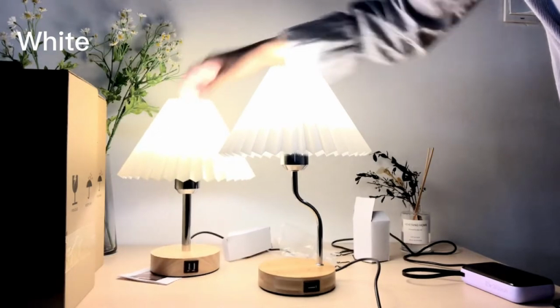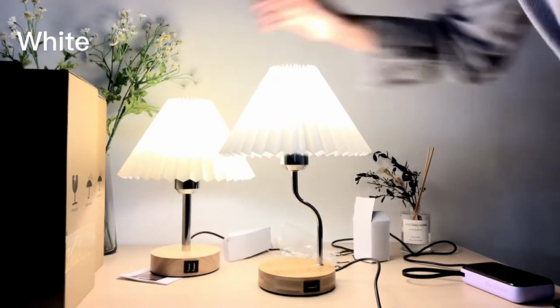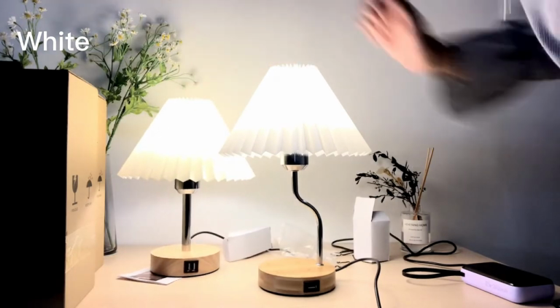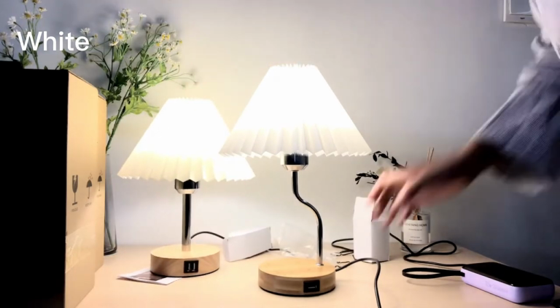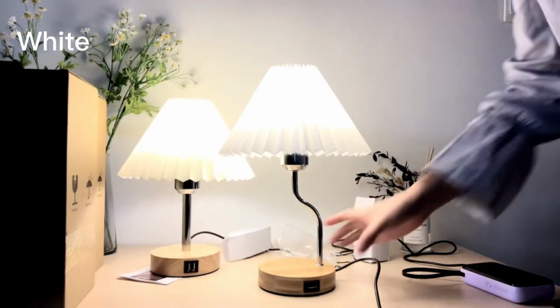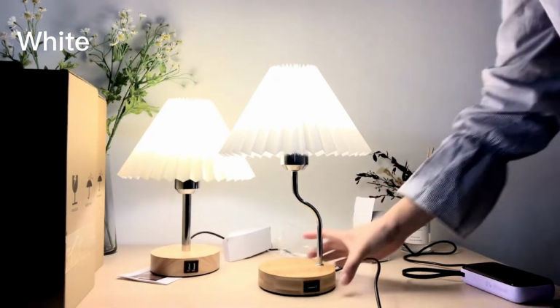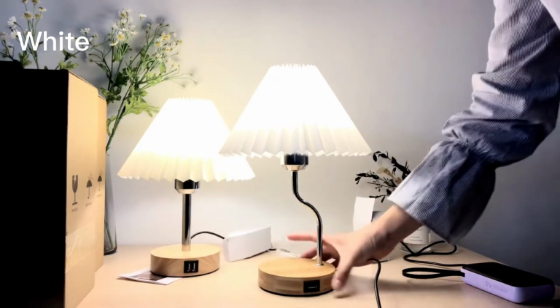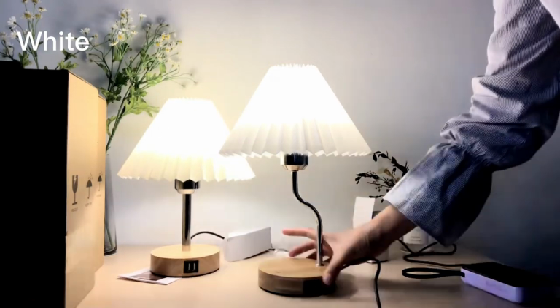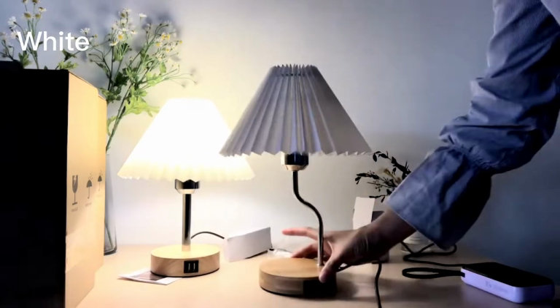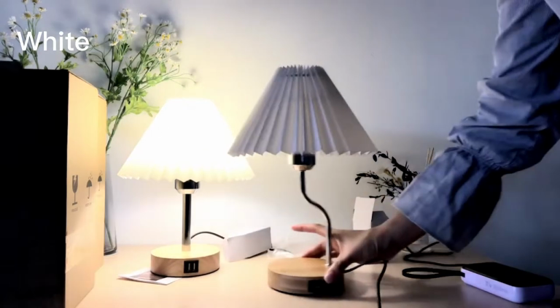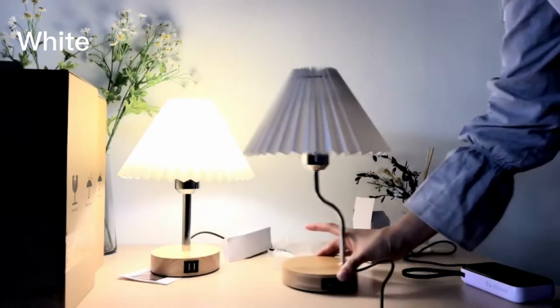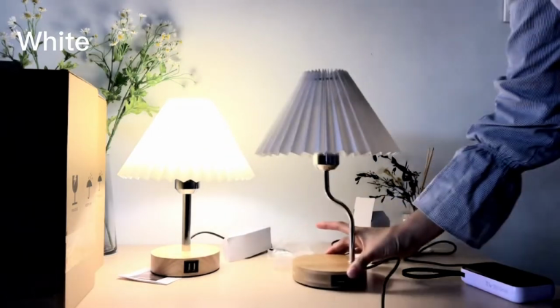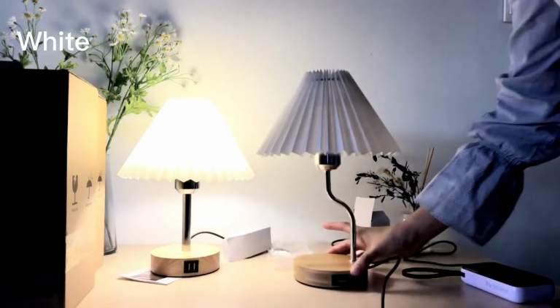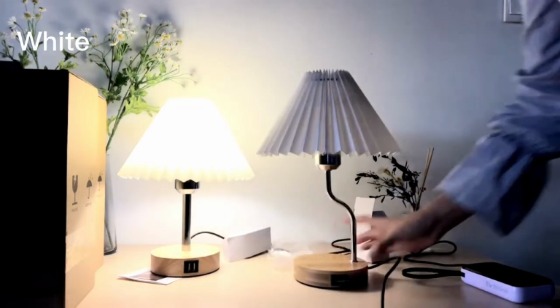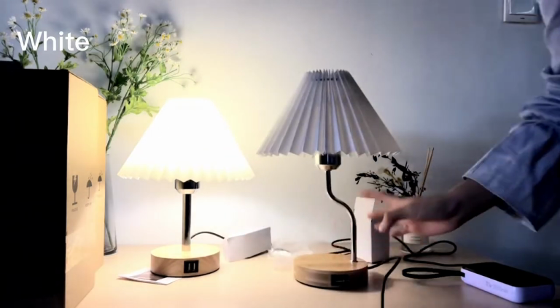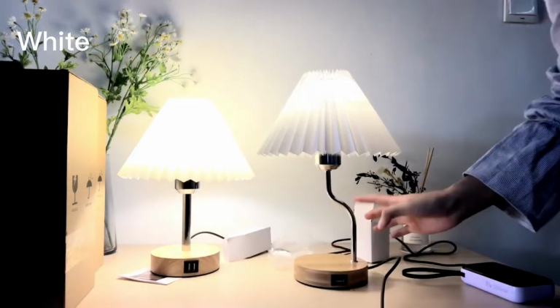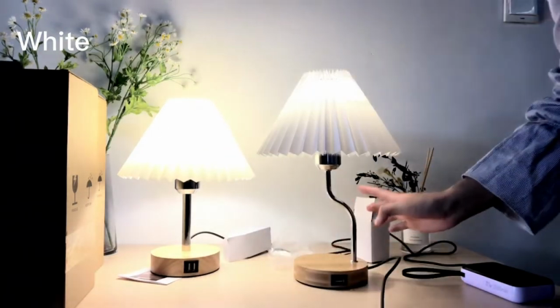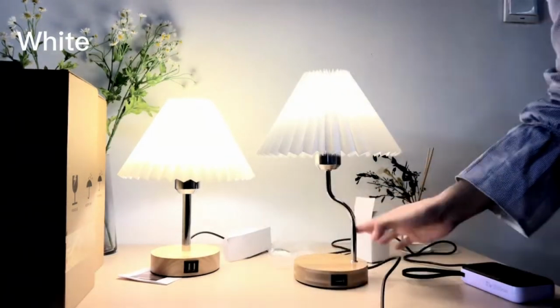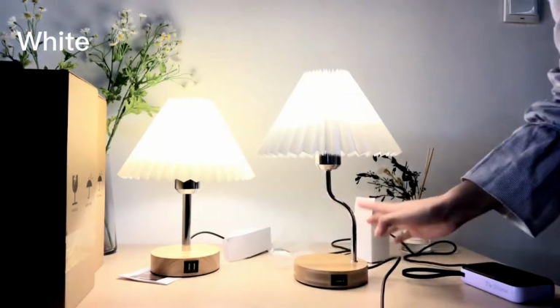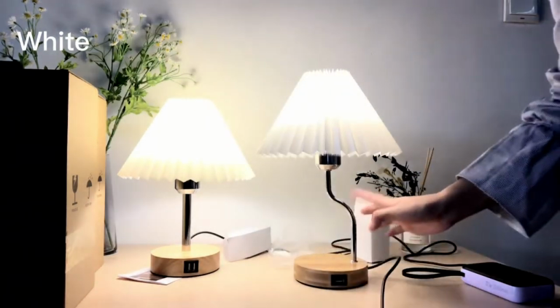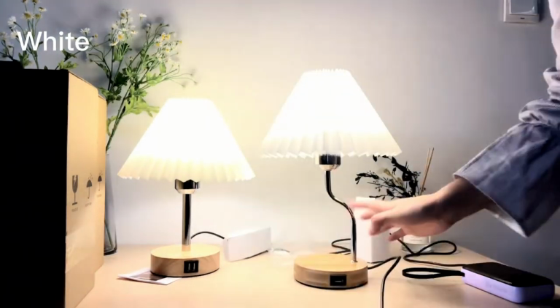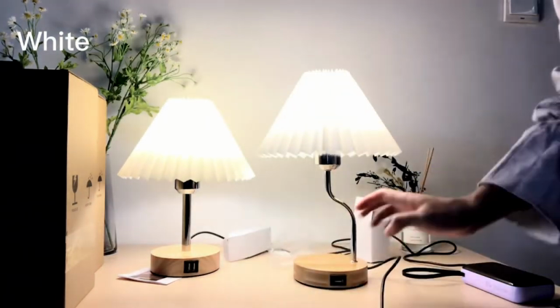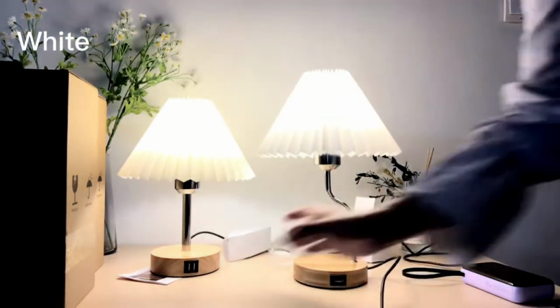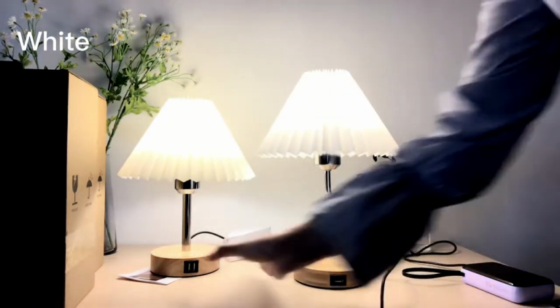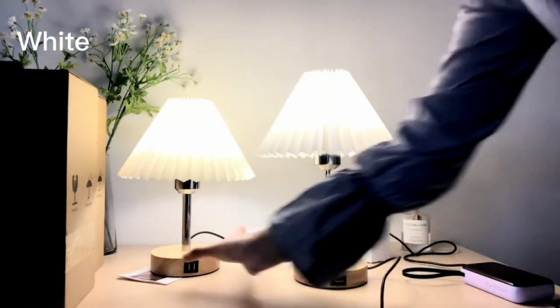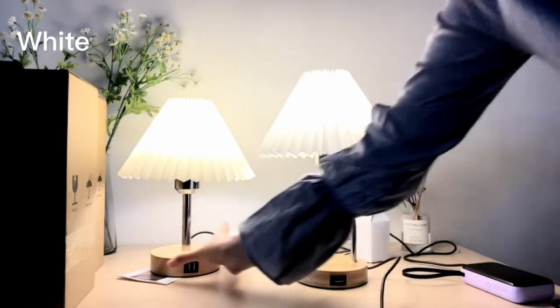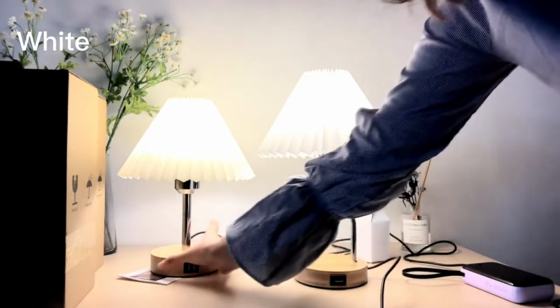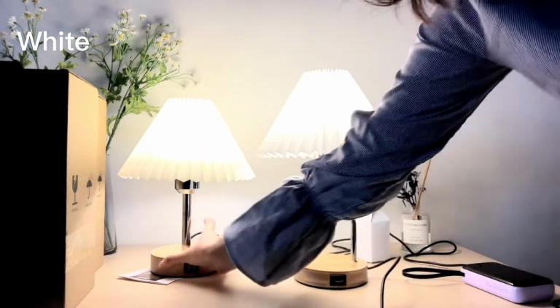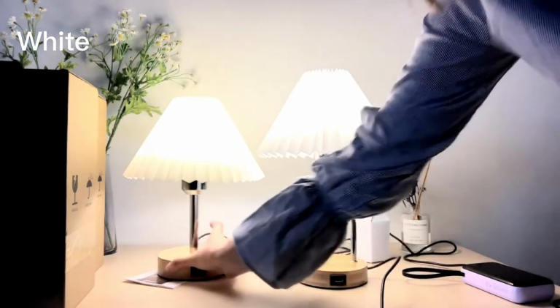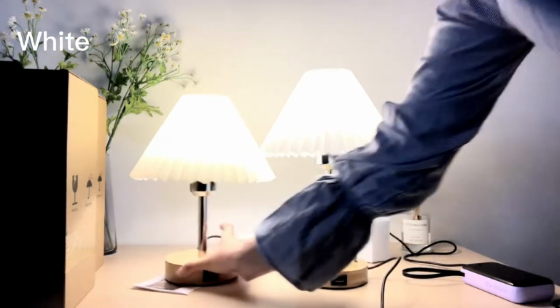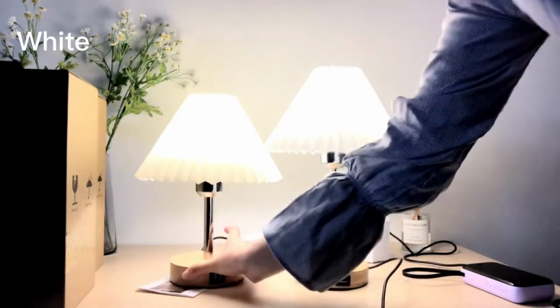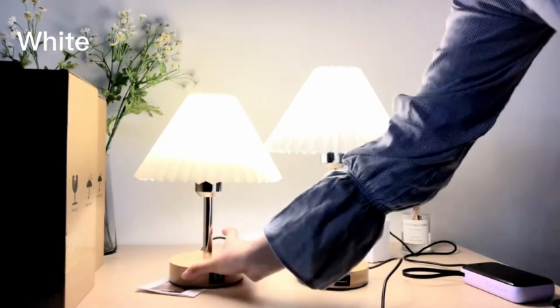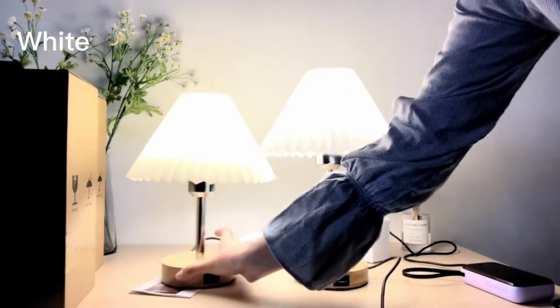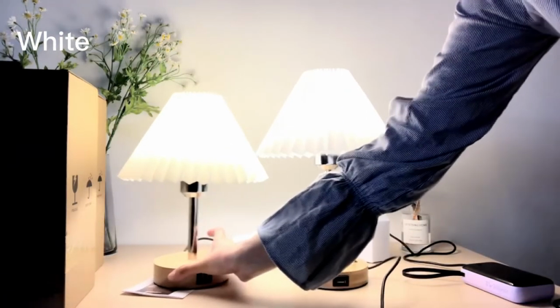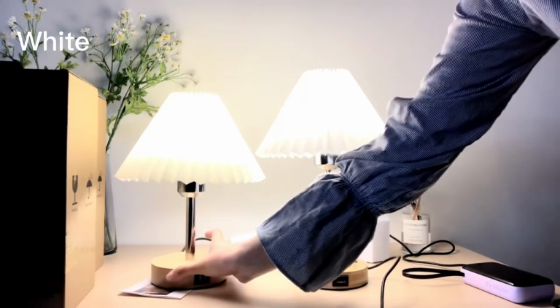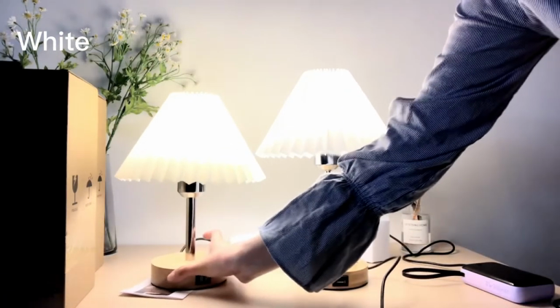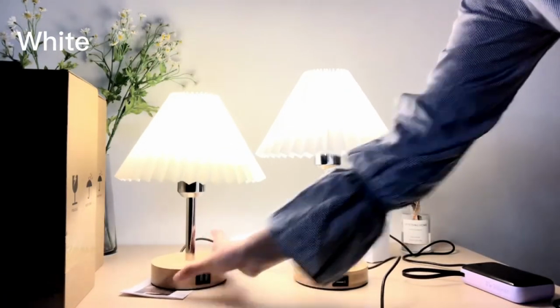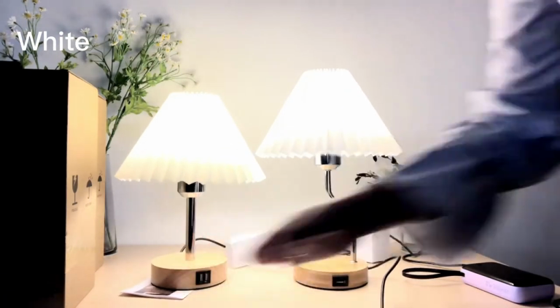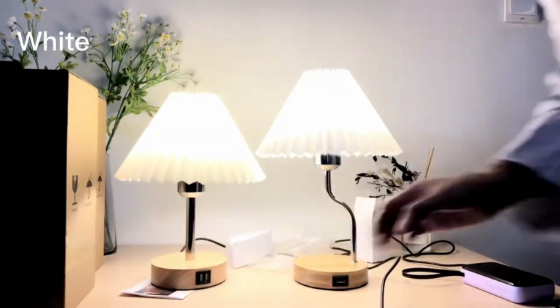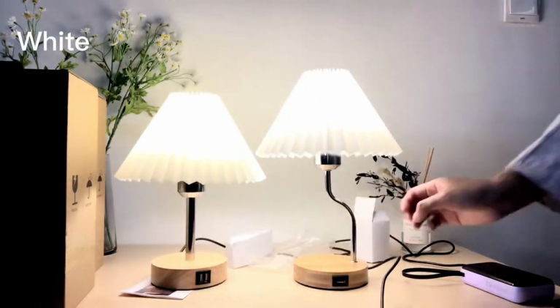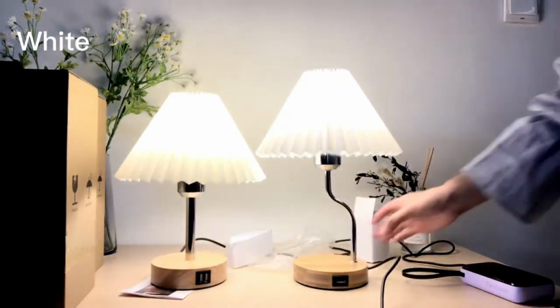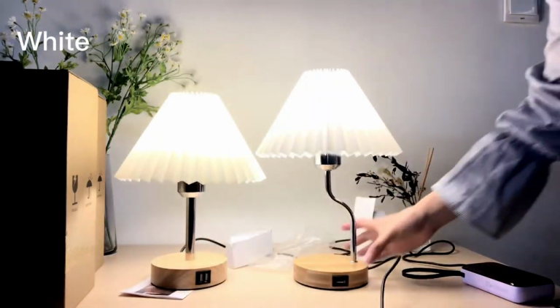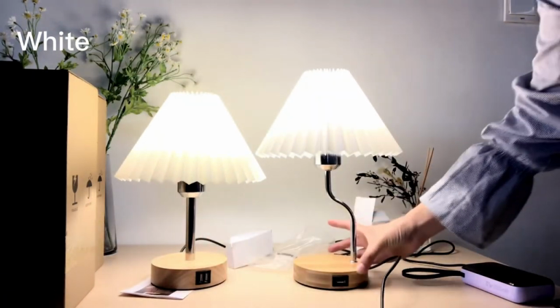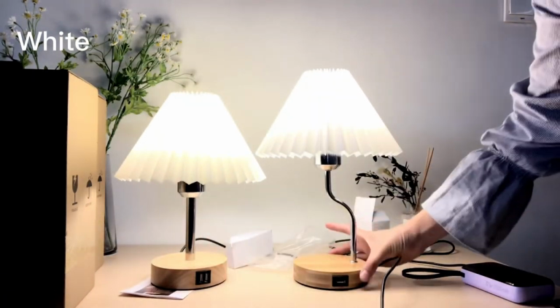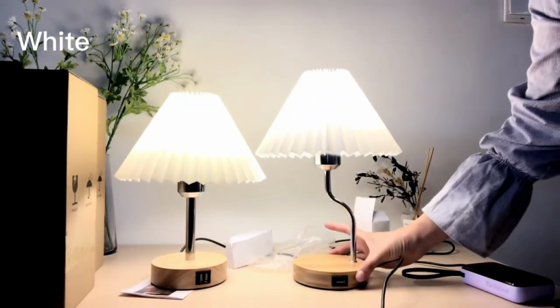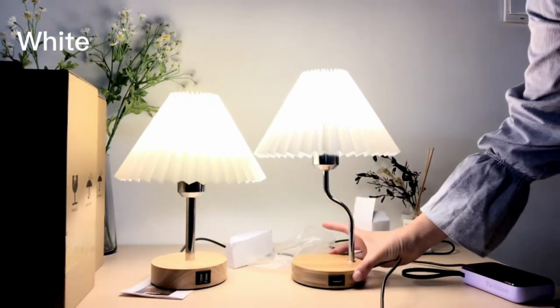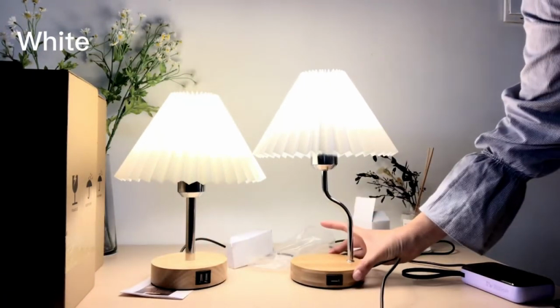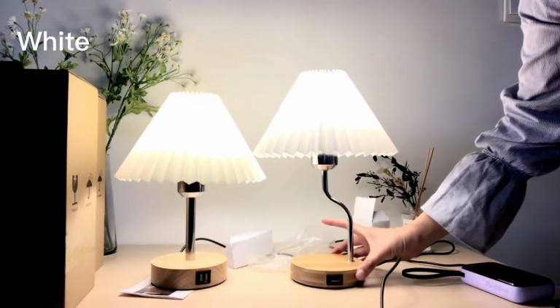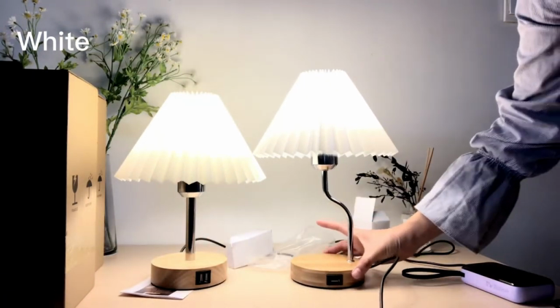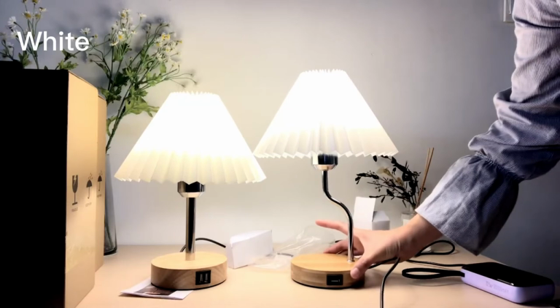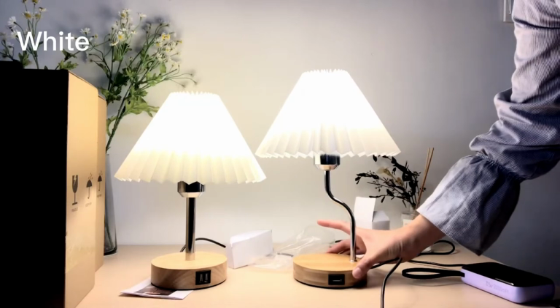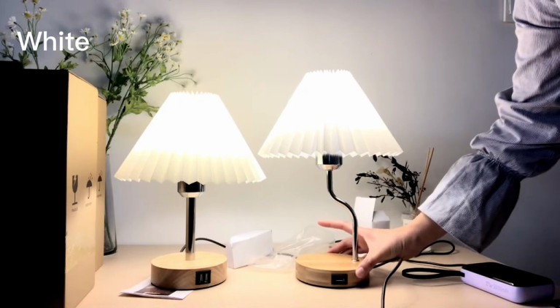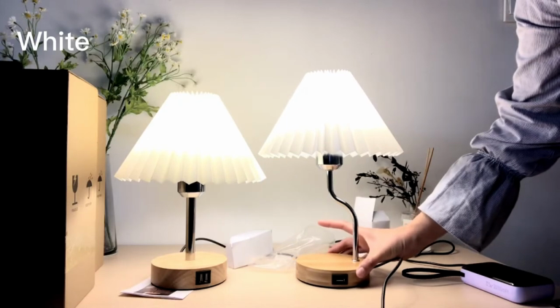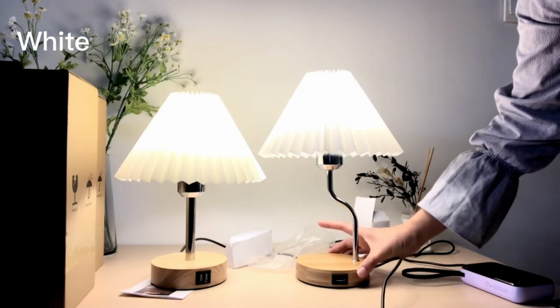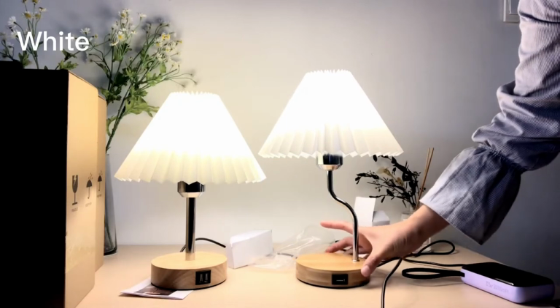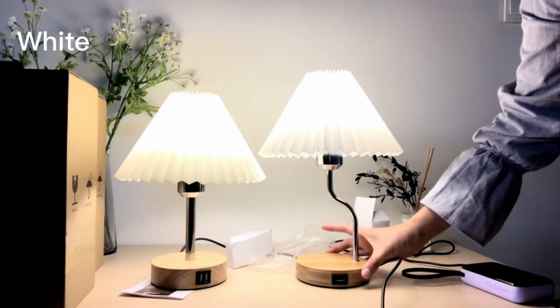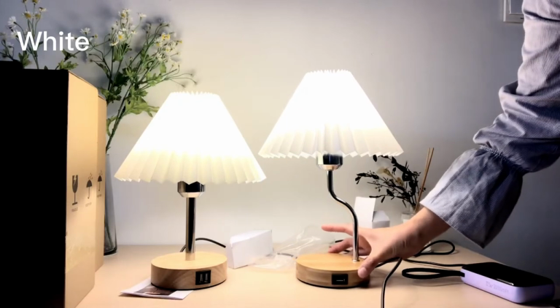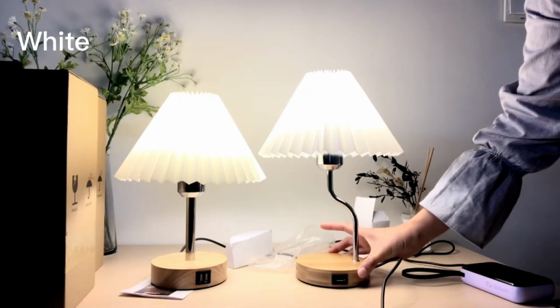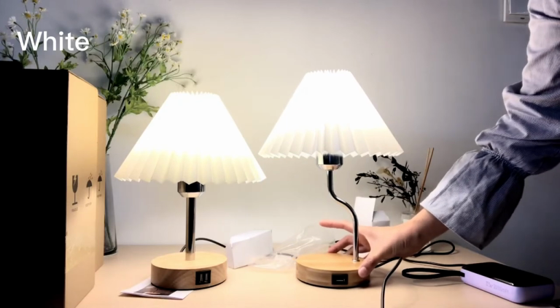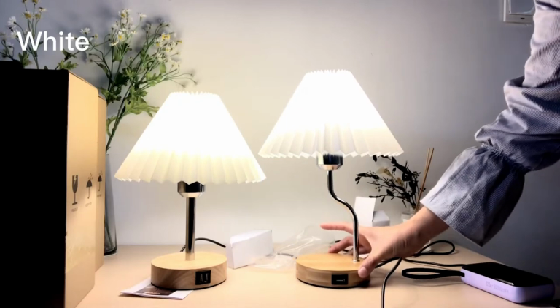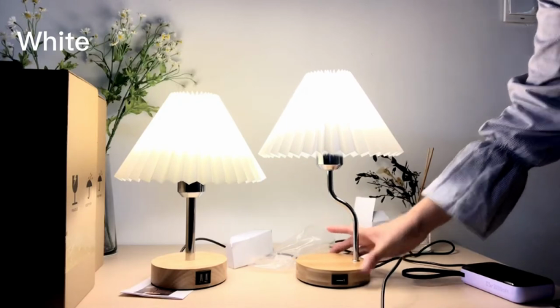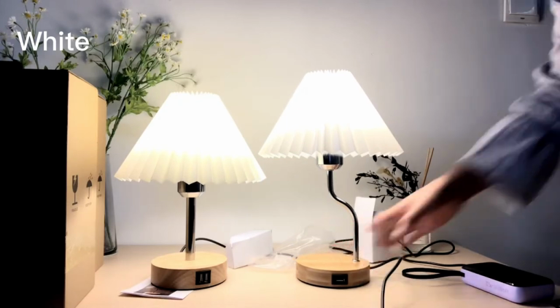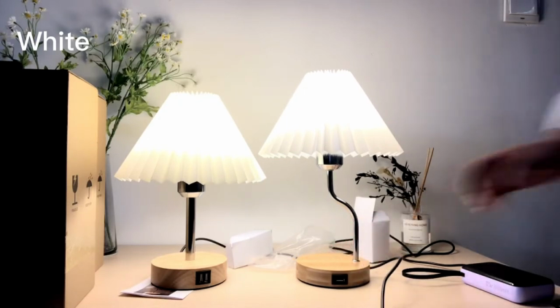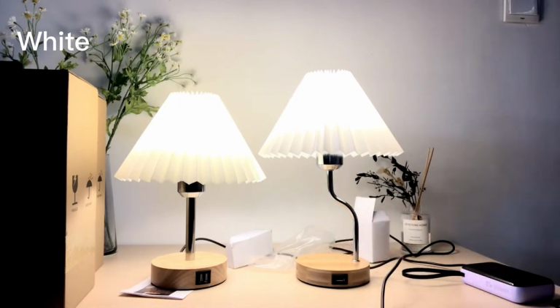Now you have these two pleated lampshade lamps right side by side with each other.